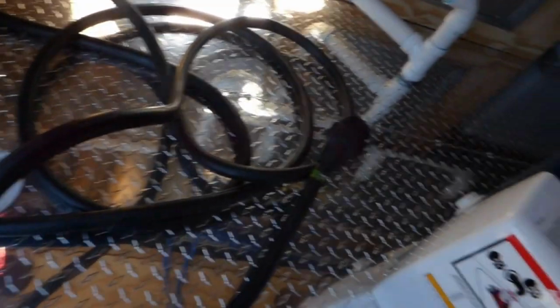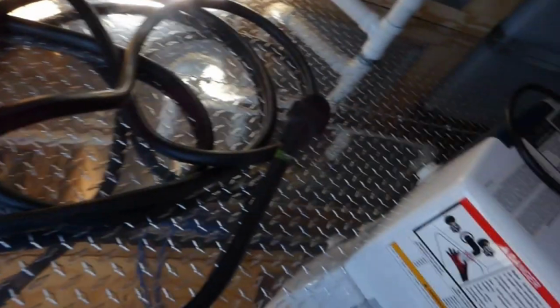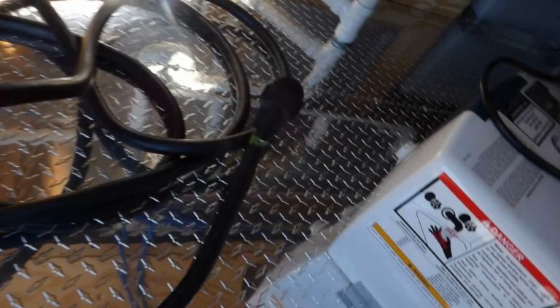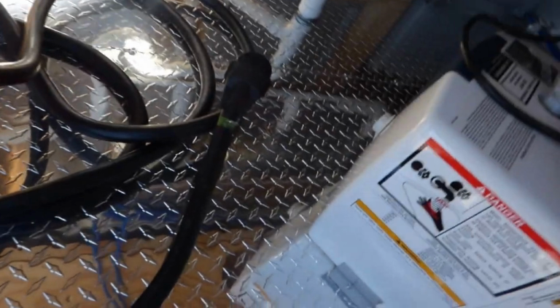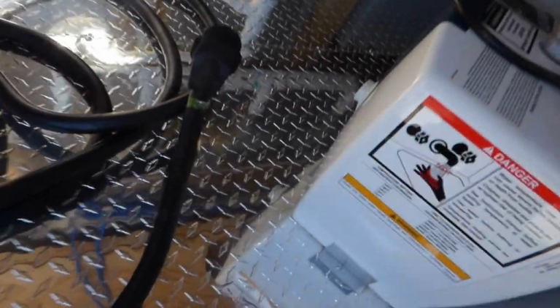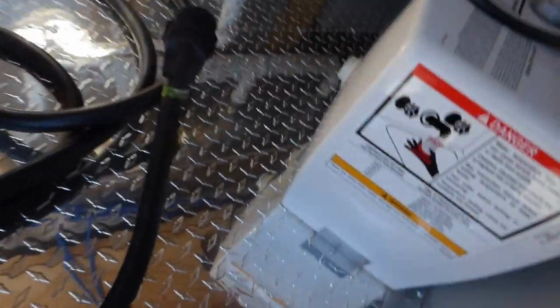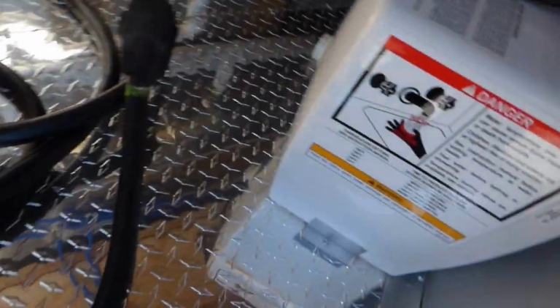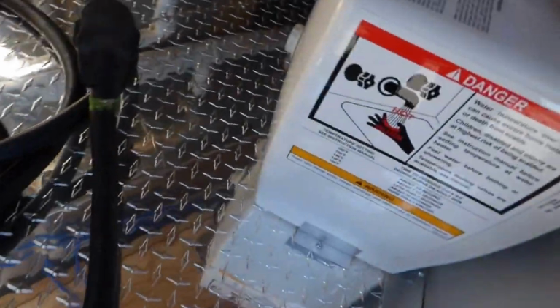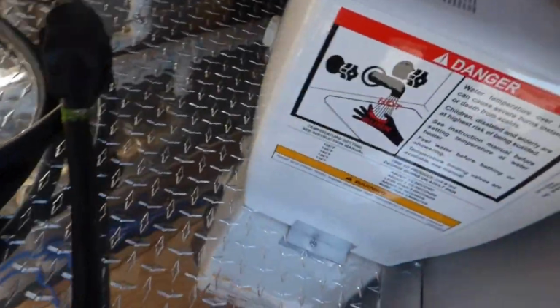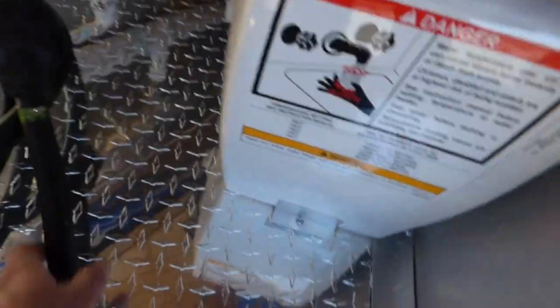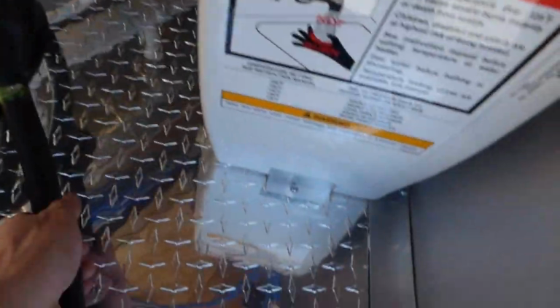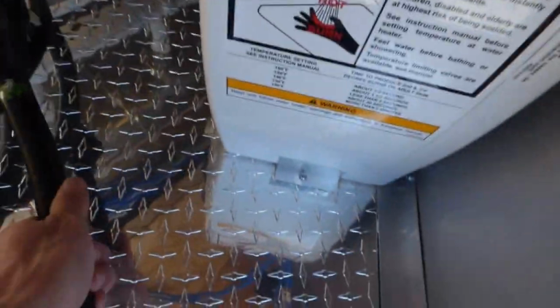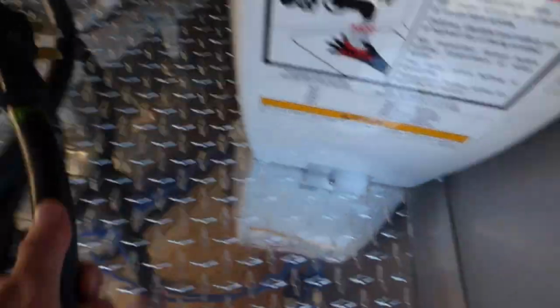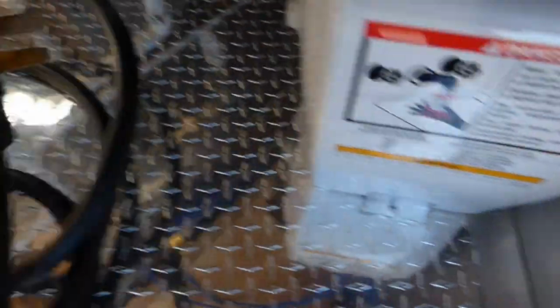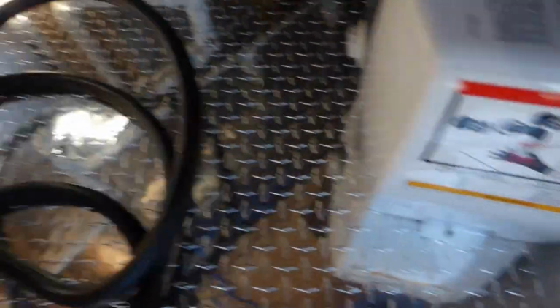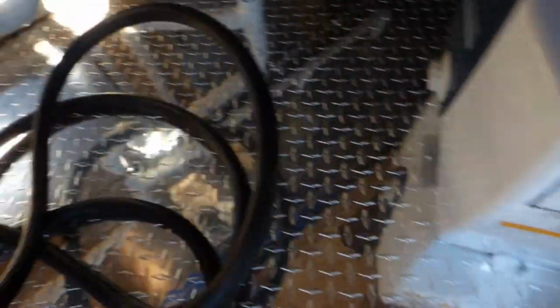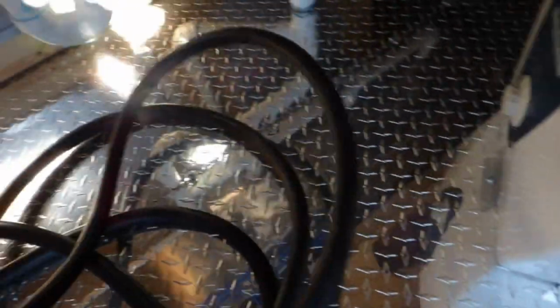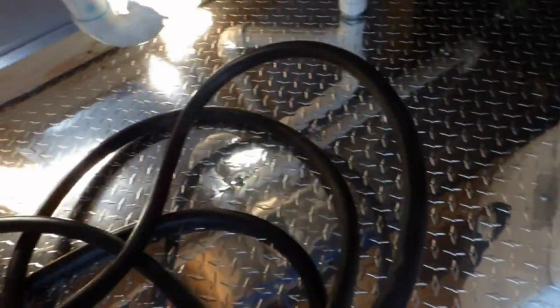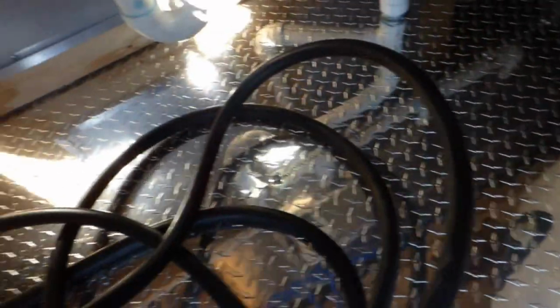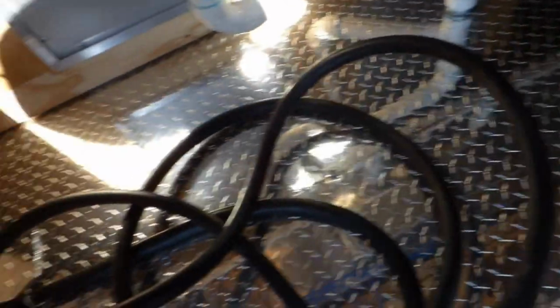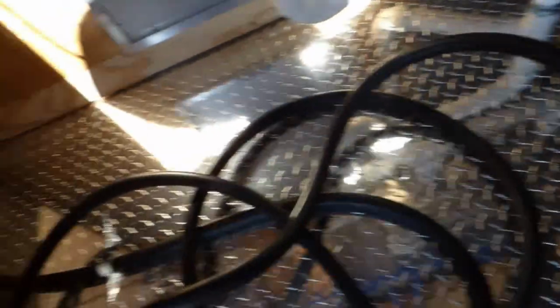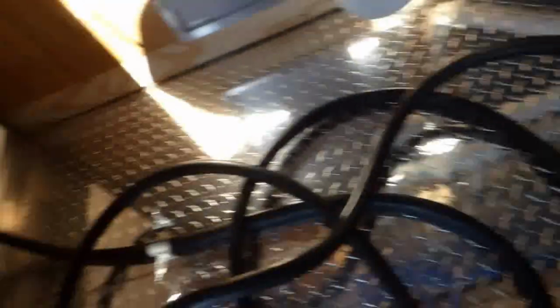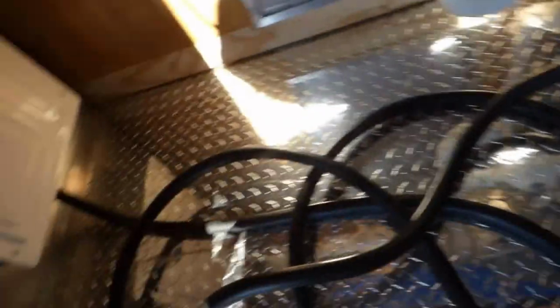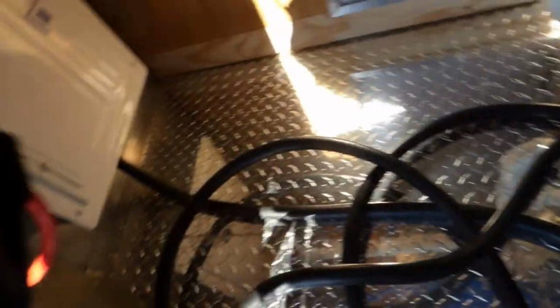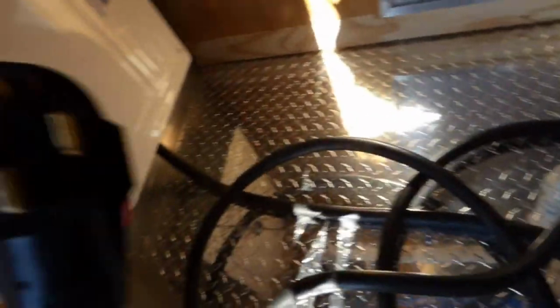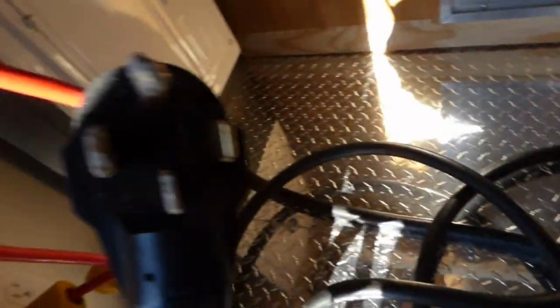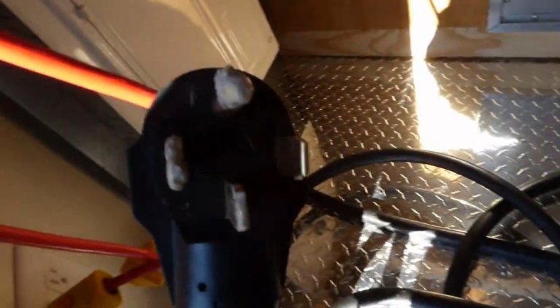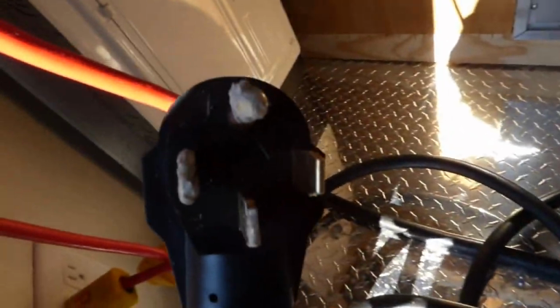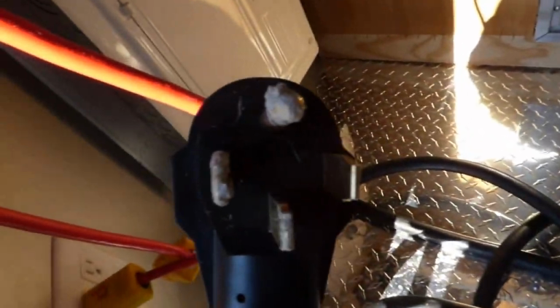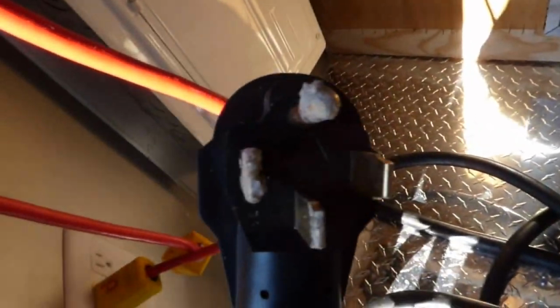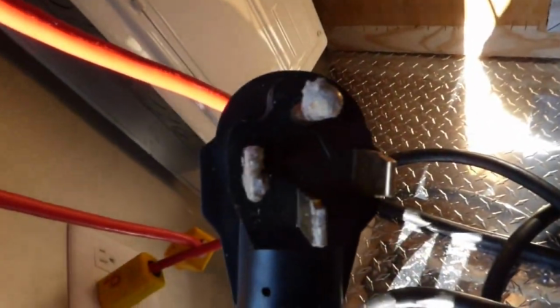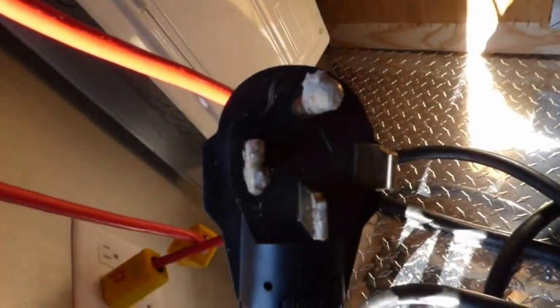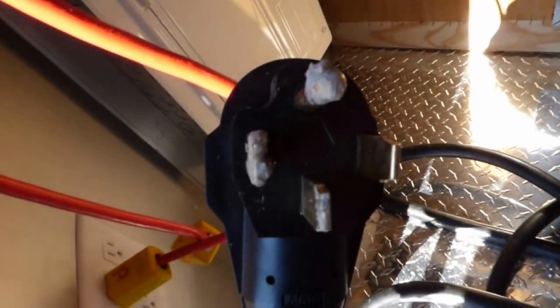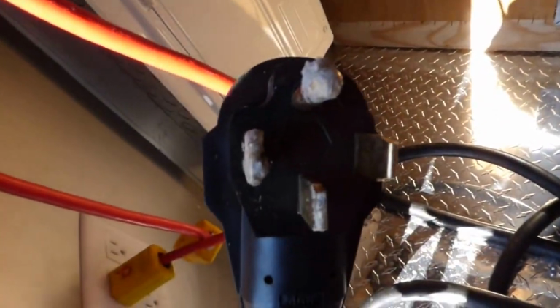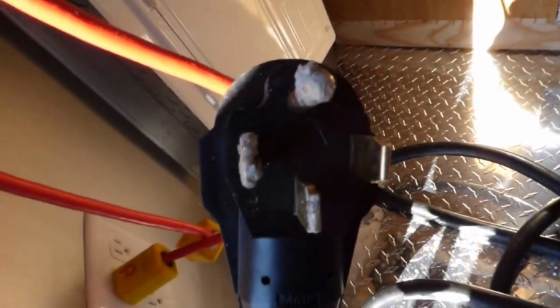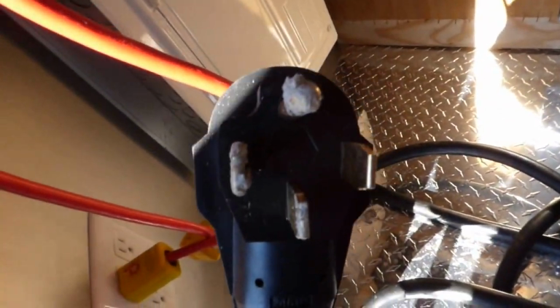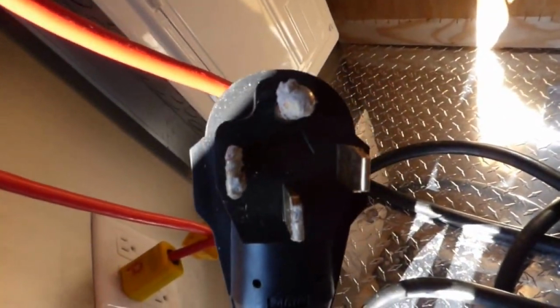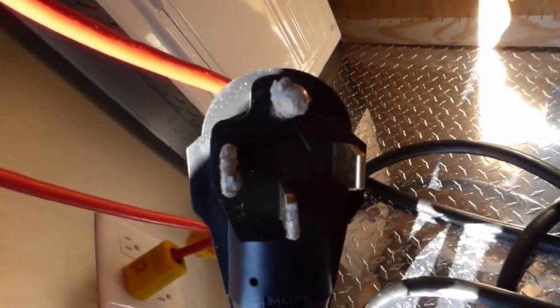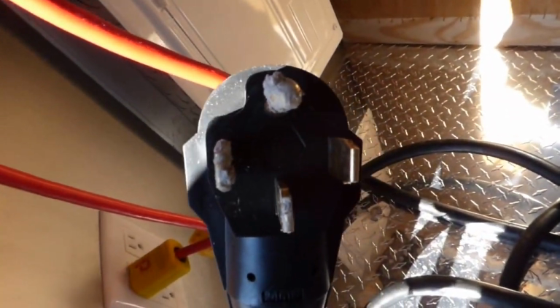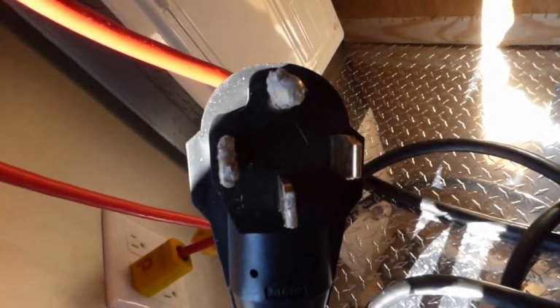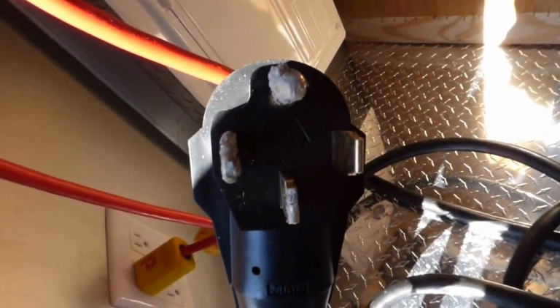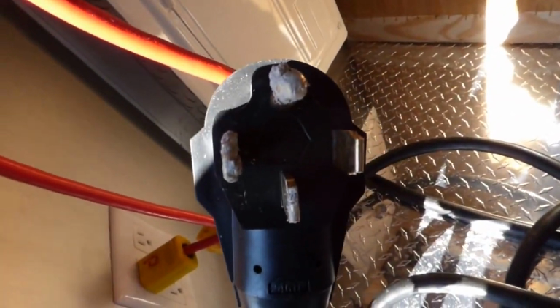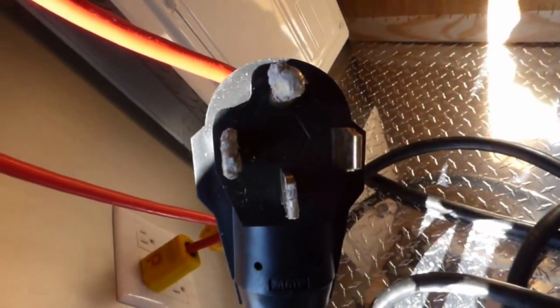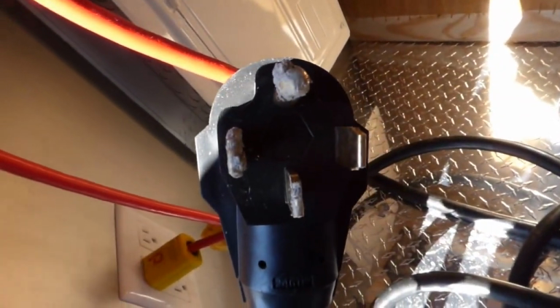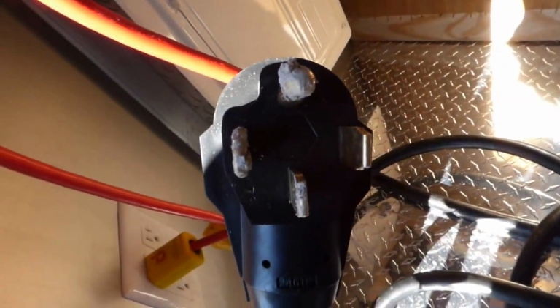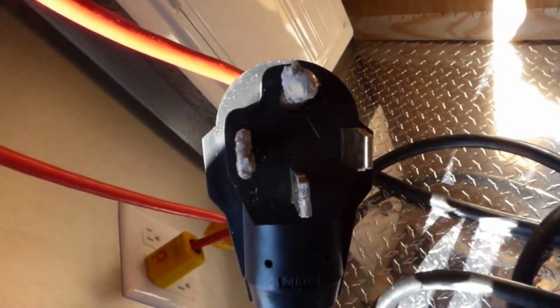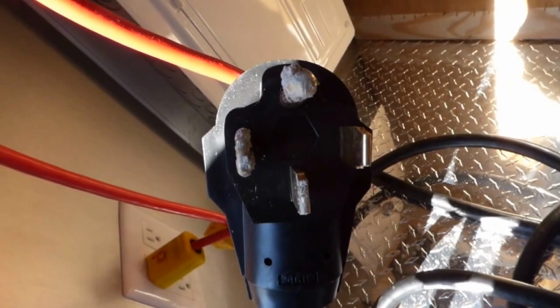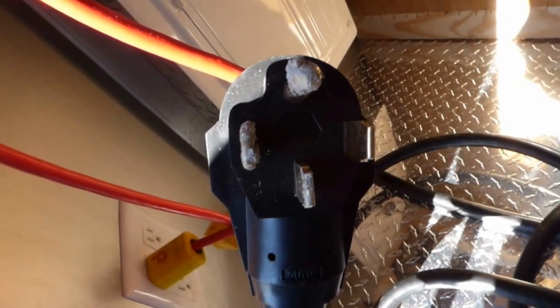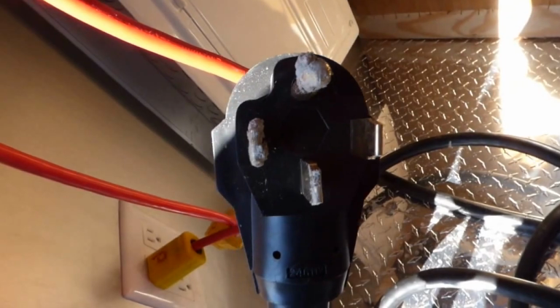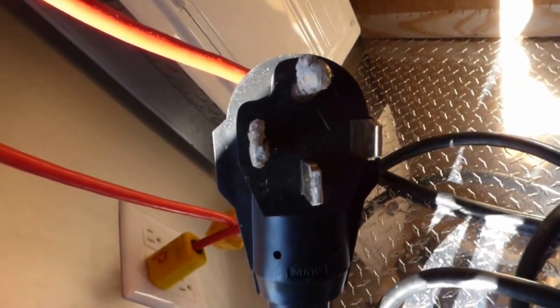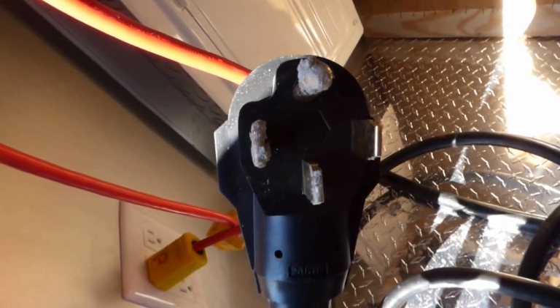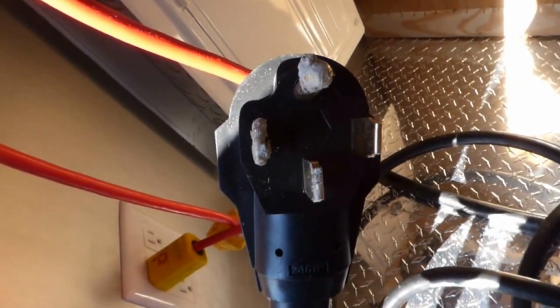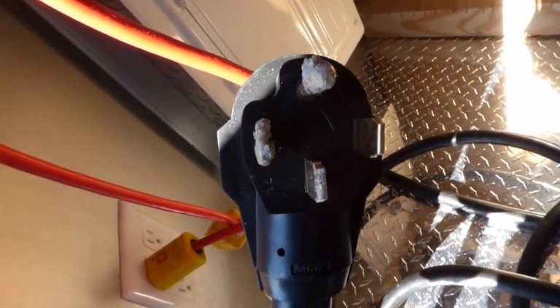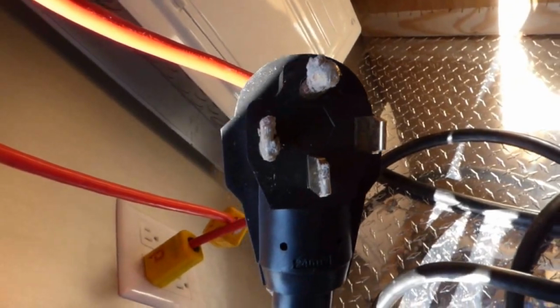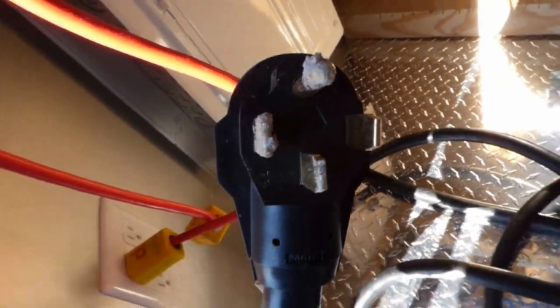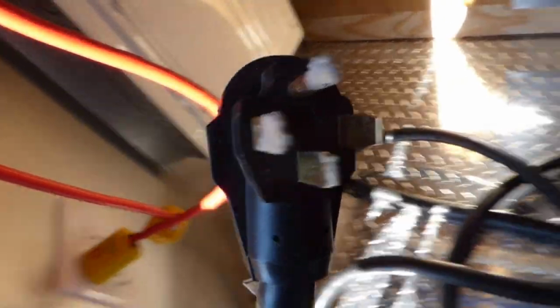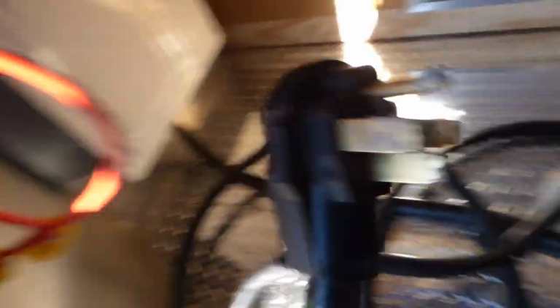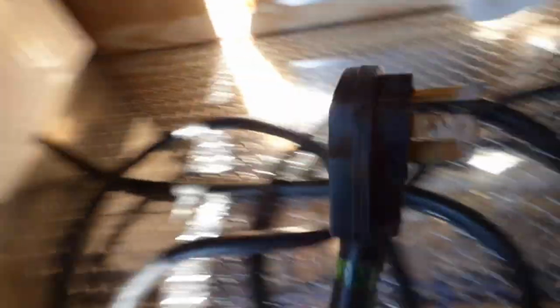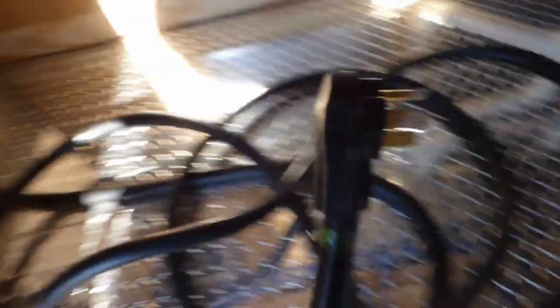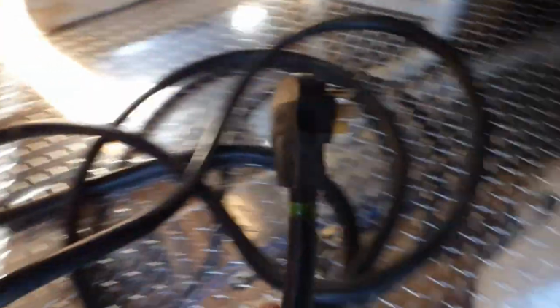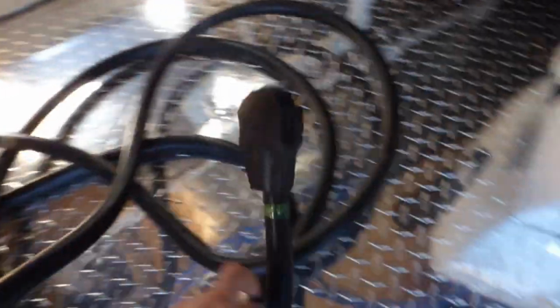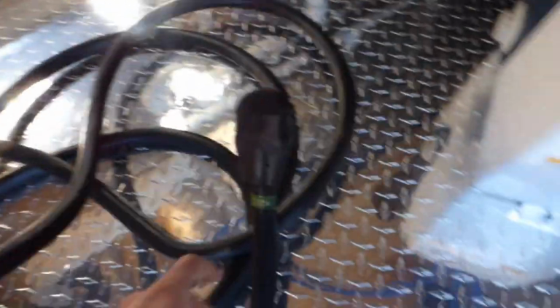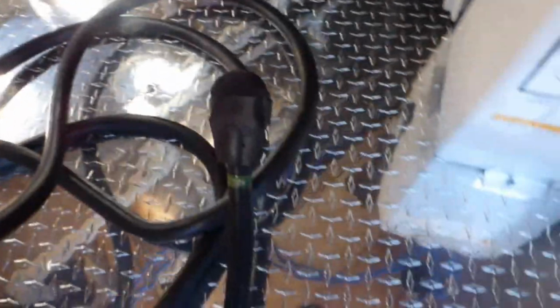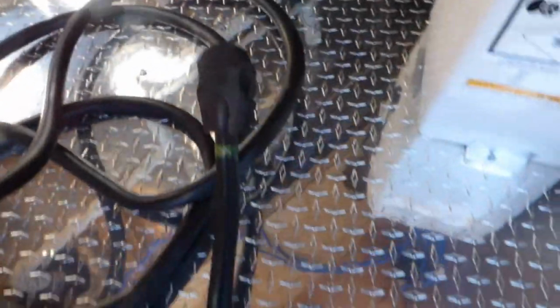We have a 25 foot power cord. This is the style plug you will need — if you're buying a generator, this is the plug you need: a 50 amp receptacle.